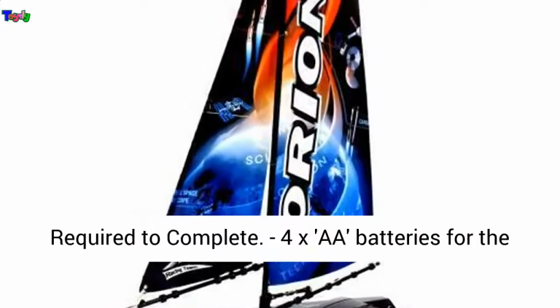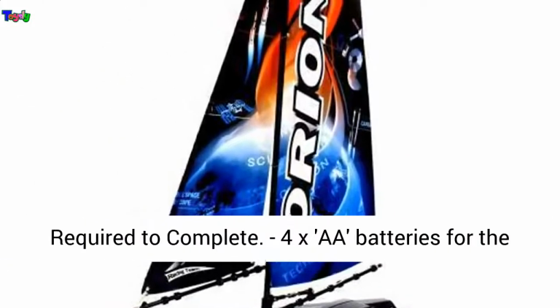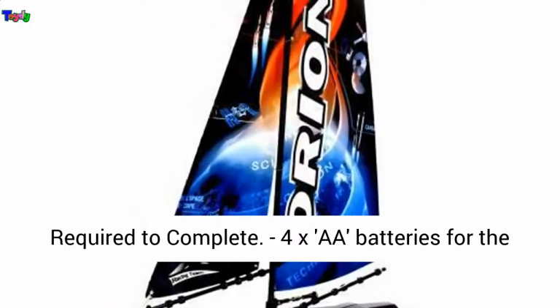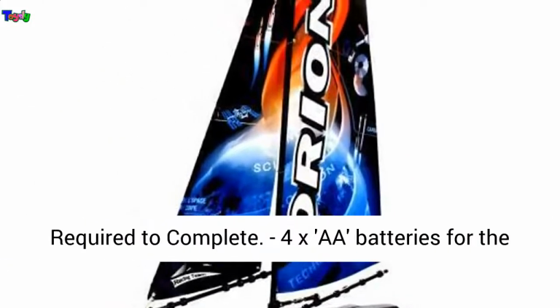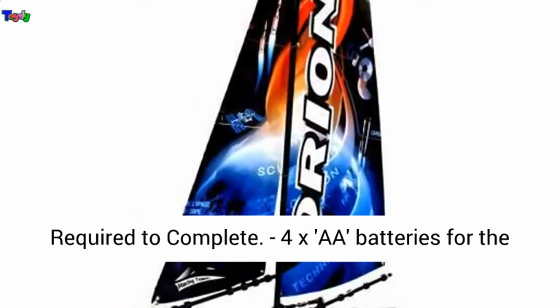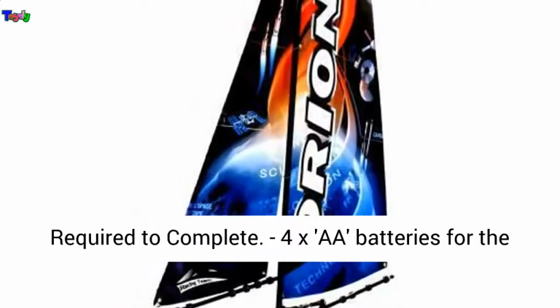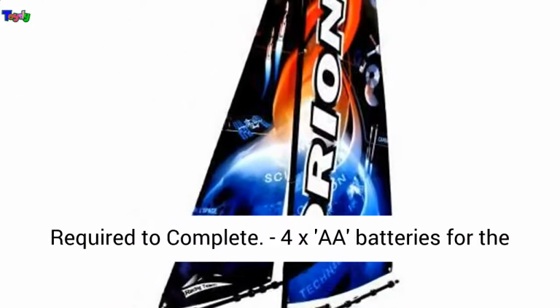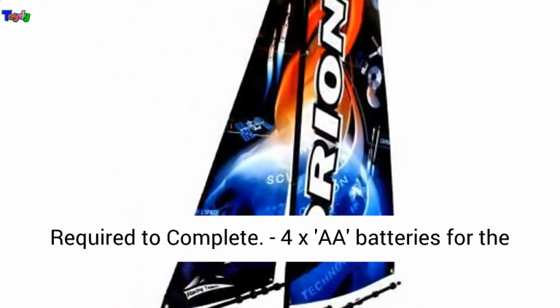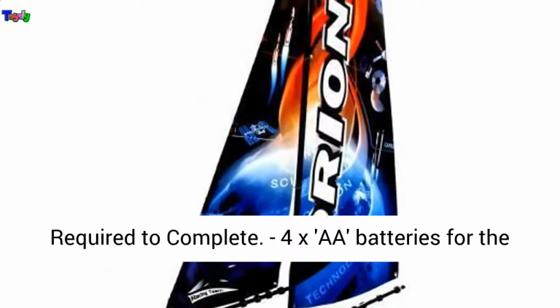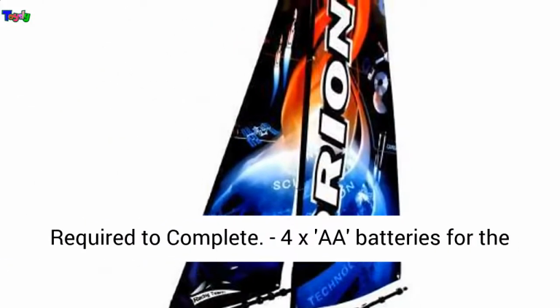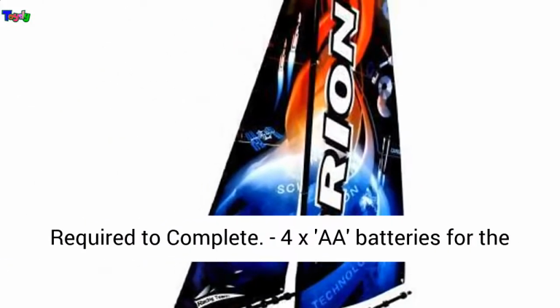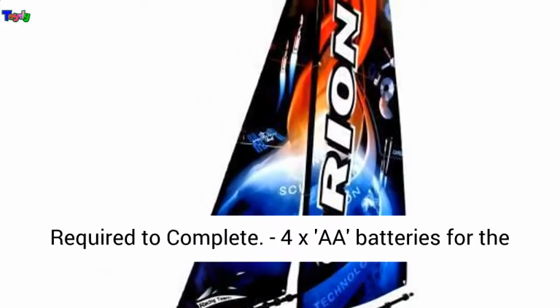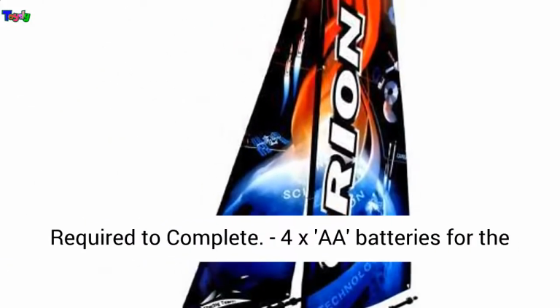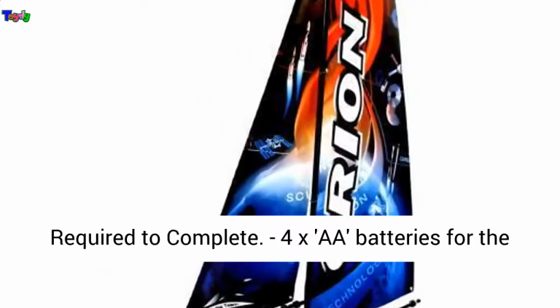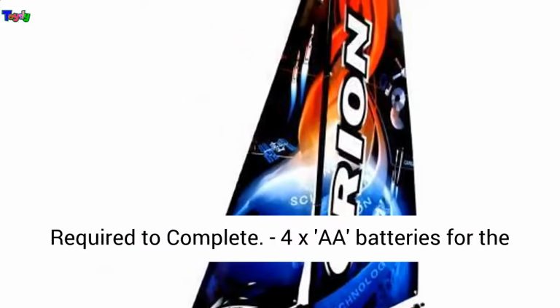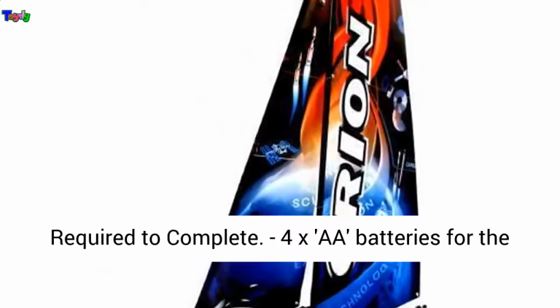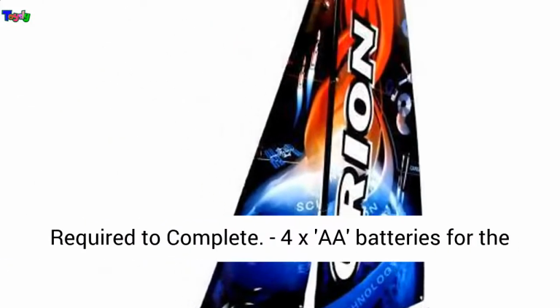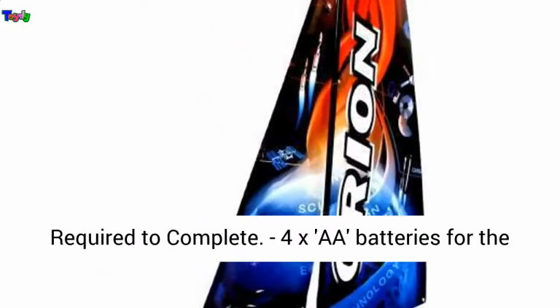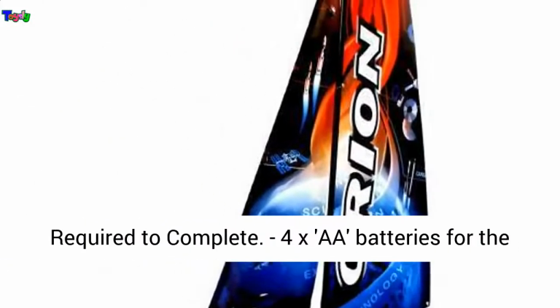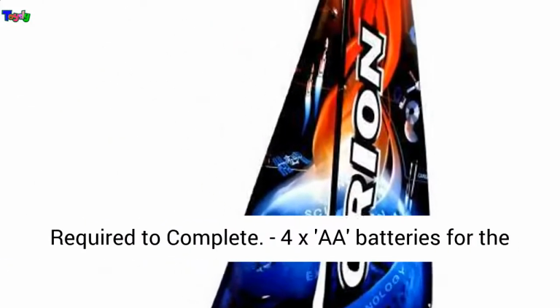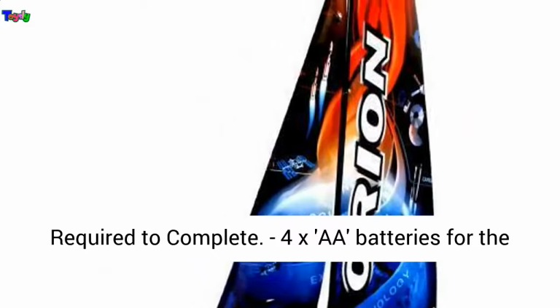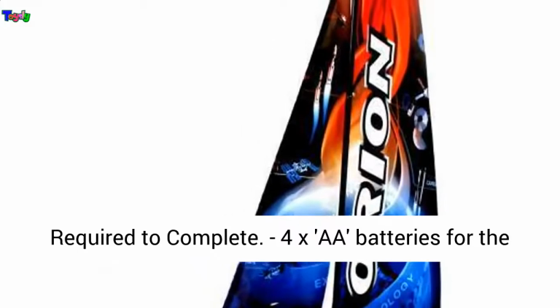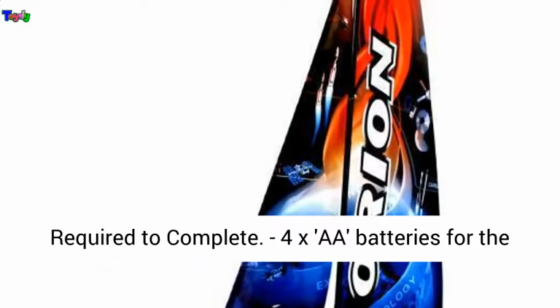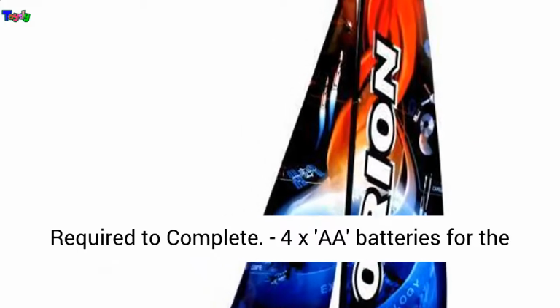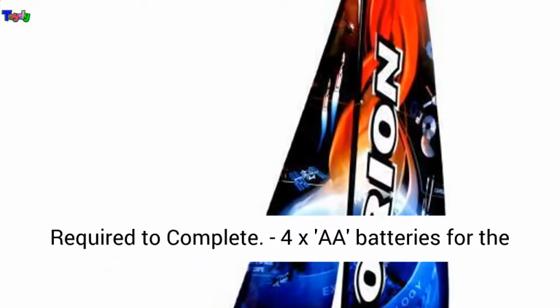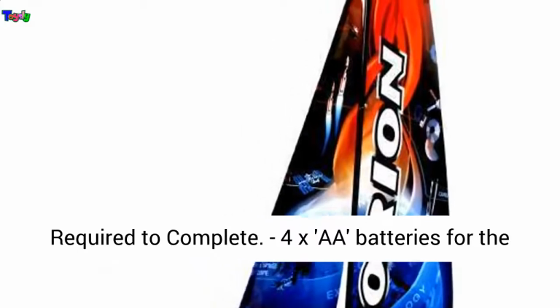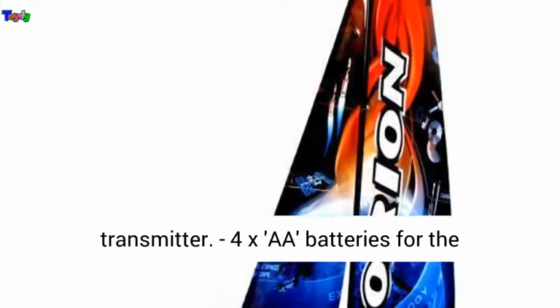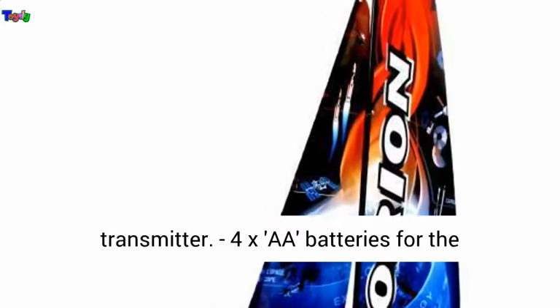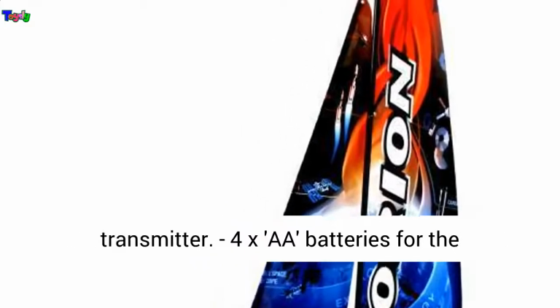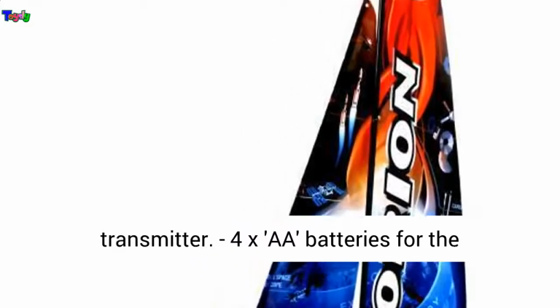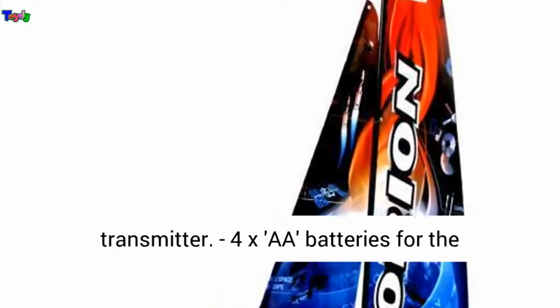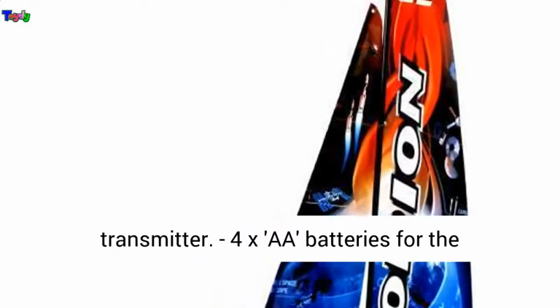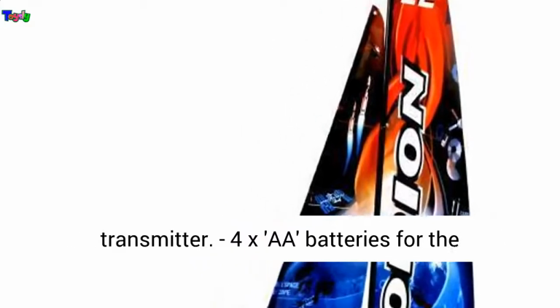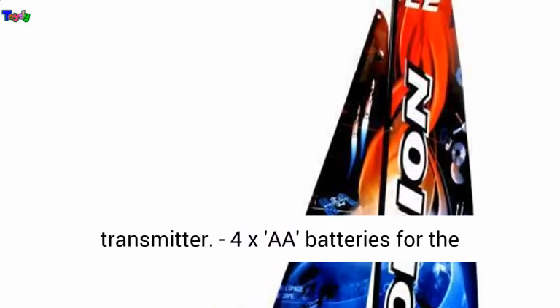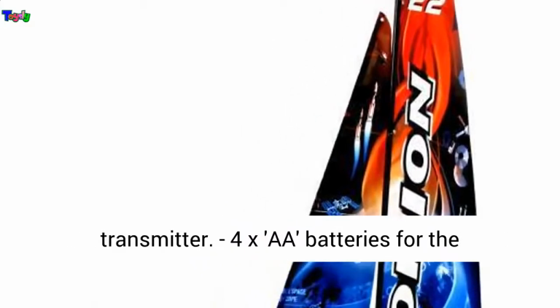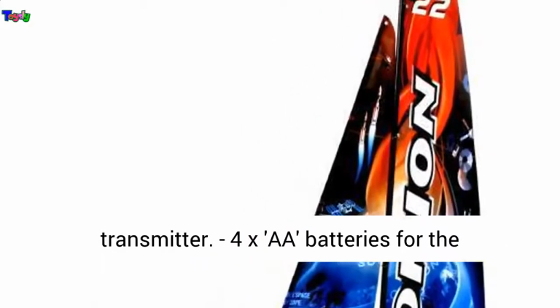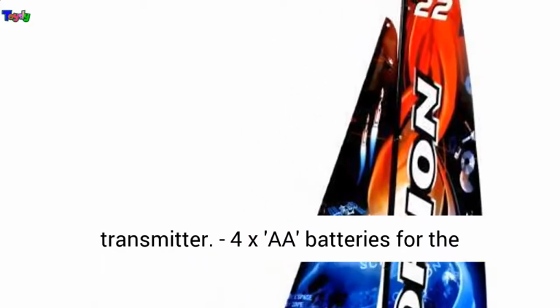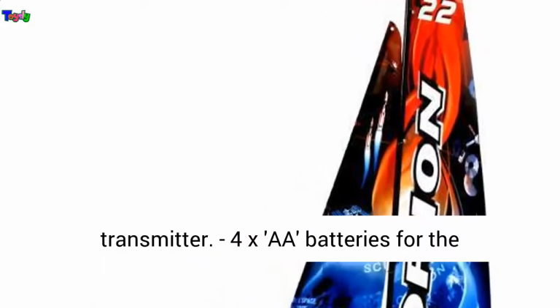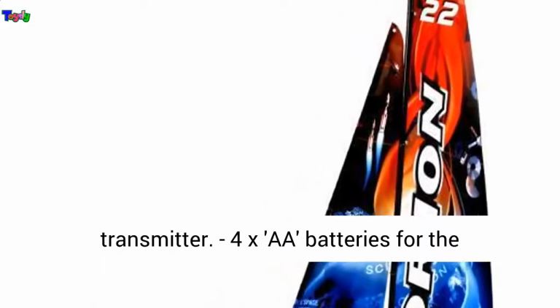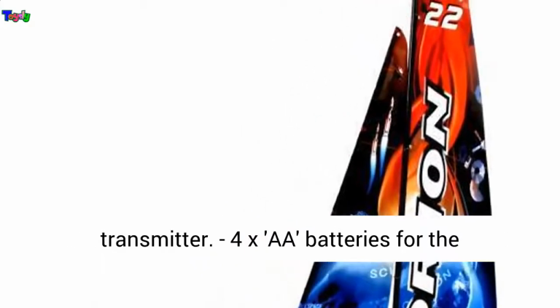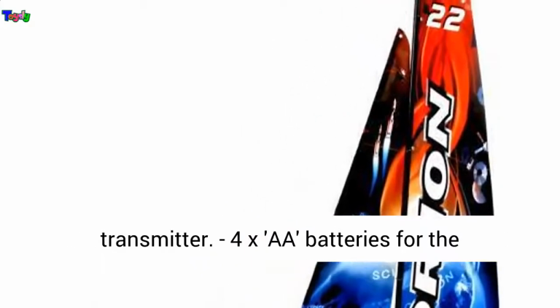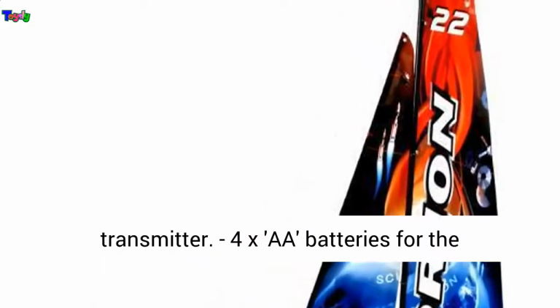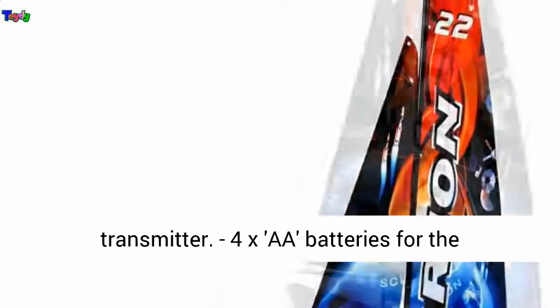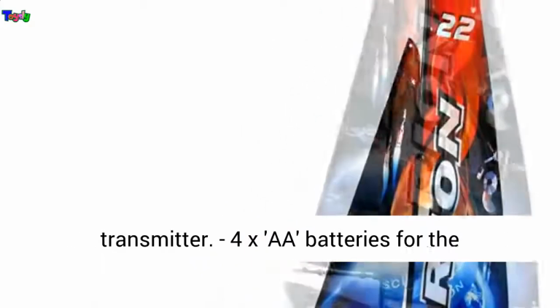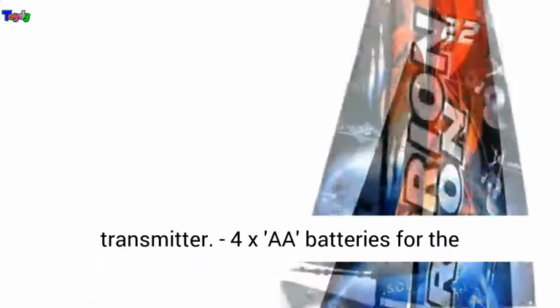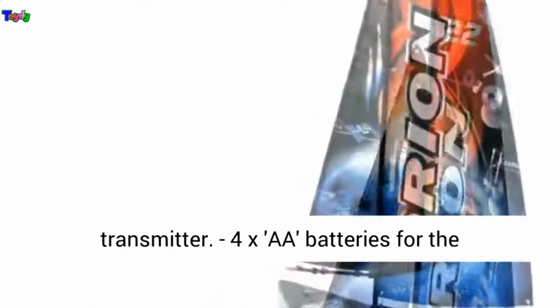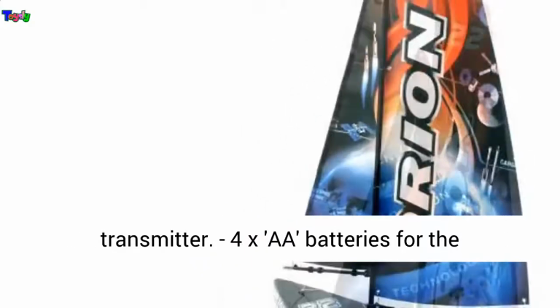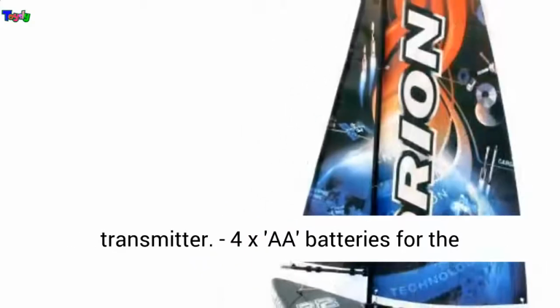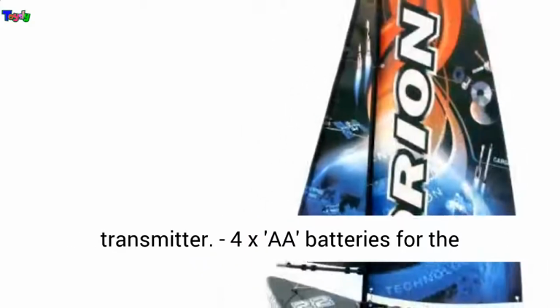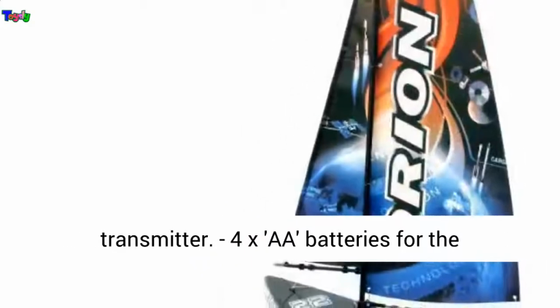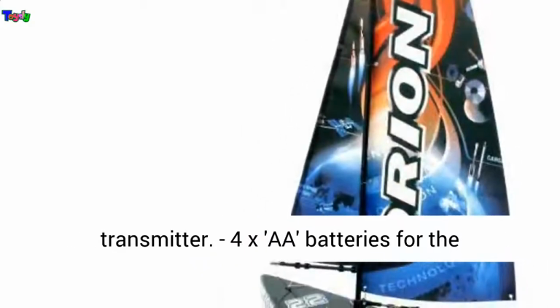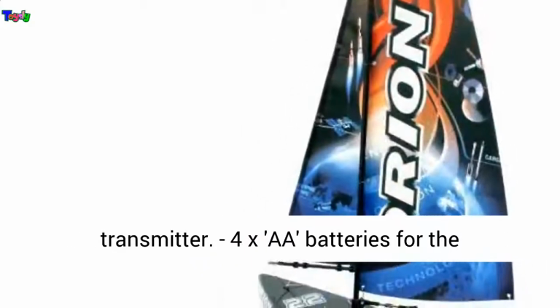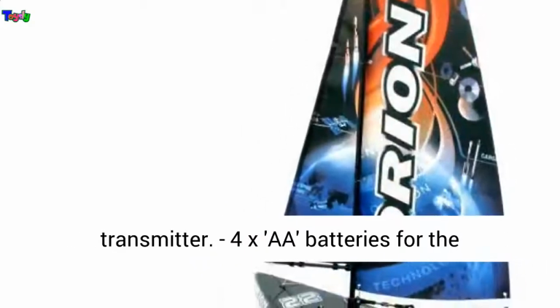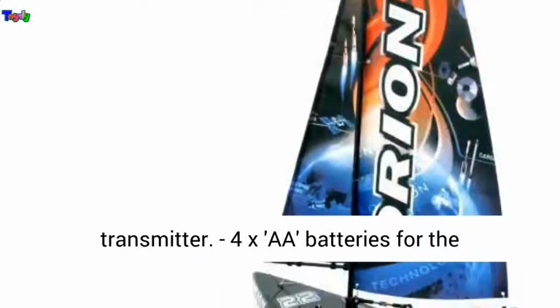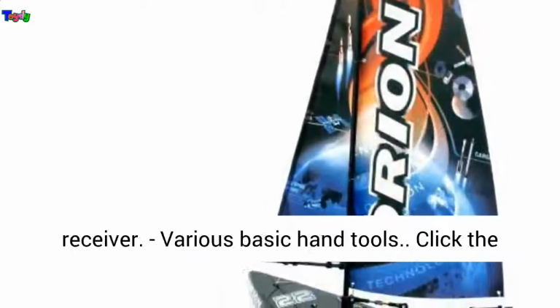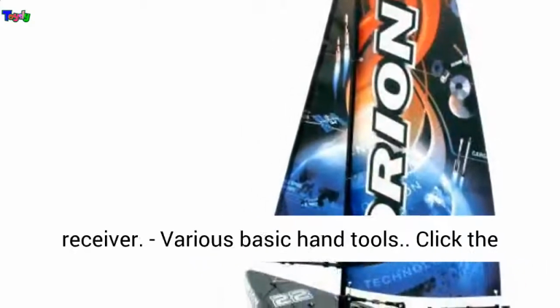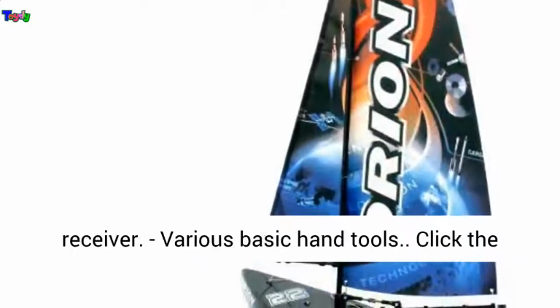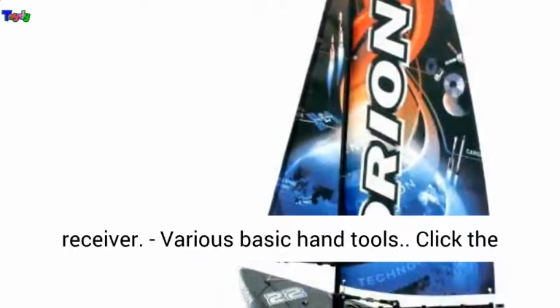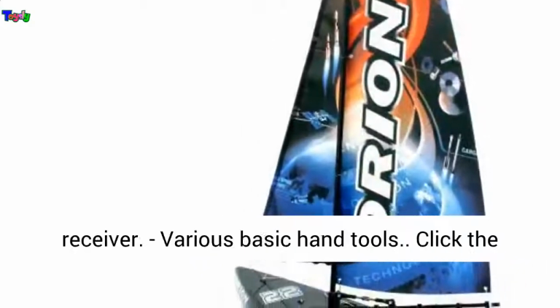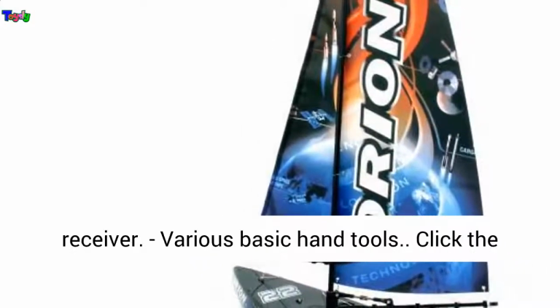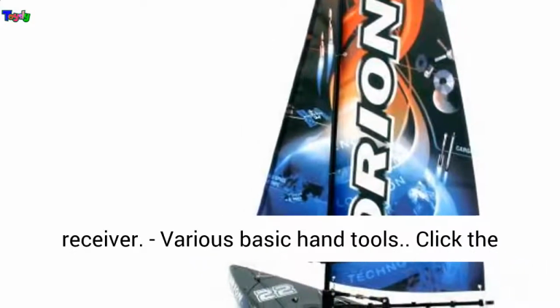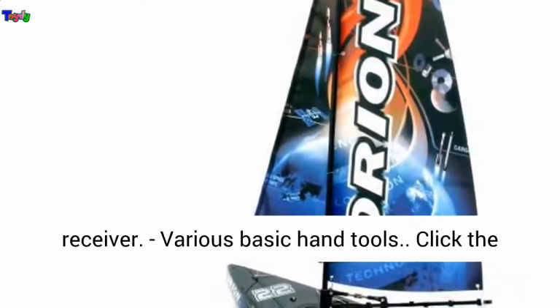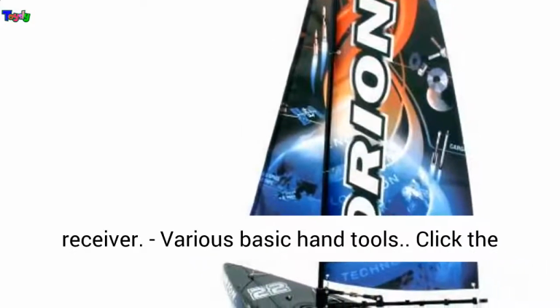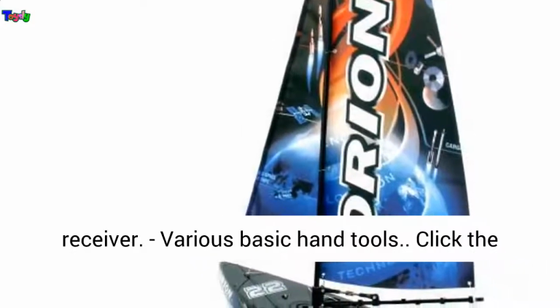Required to complete: 4x AA batteries for the transmitter, 4x AA batteries for the receiver.